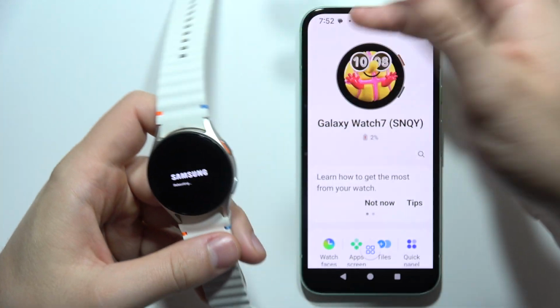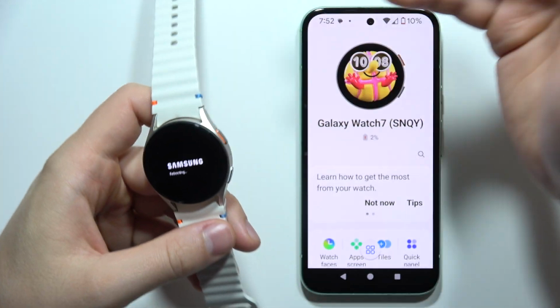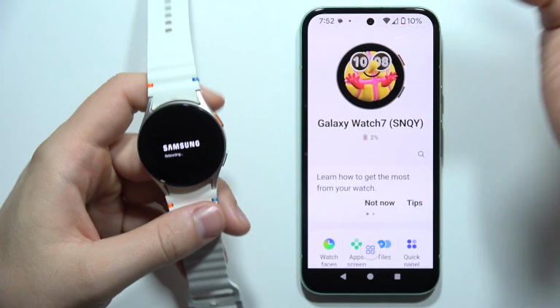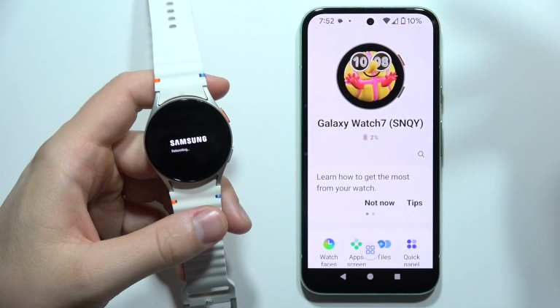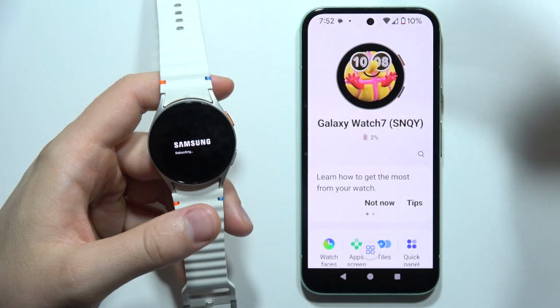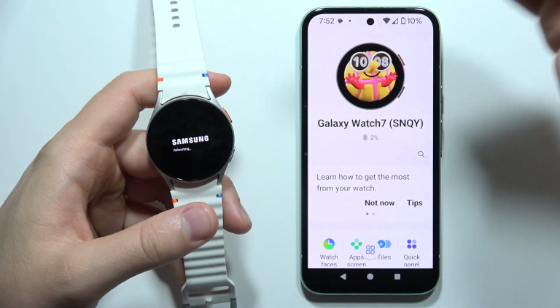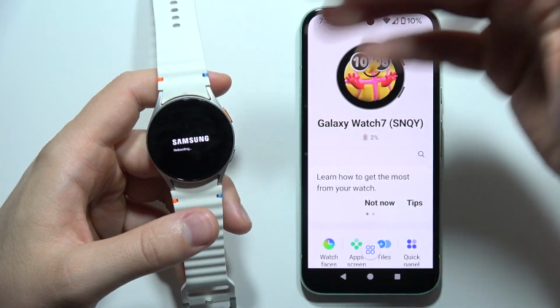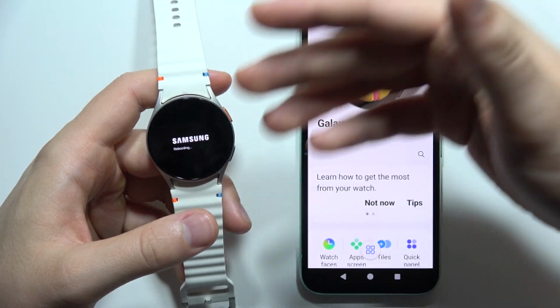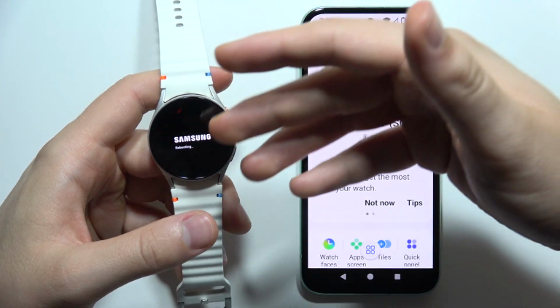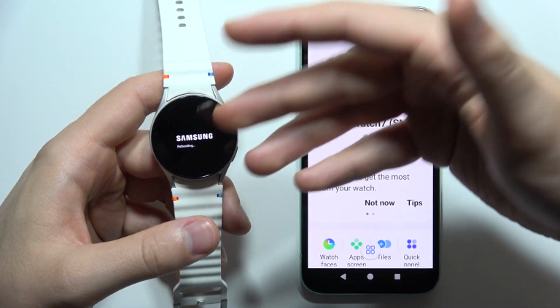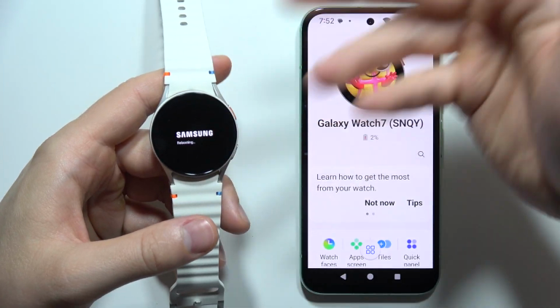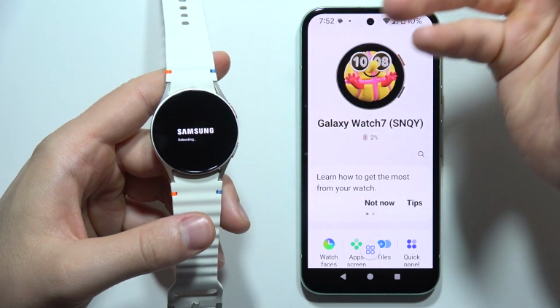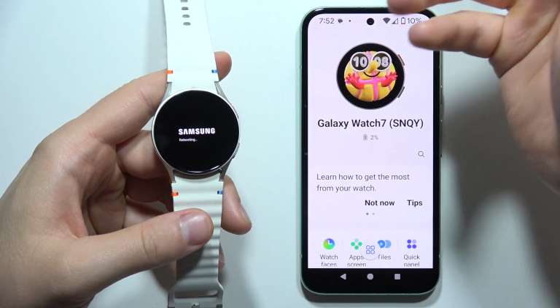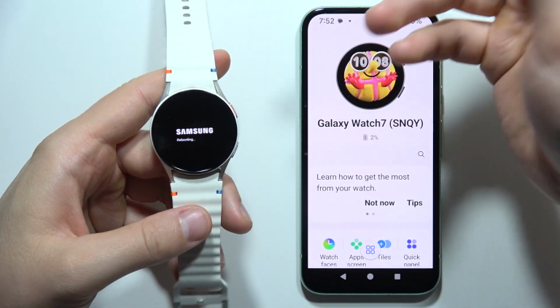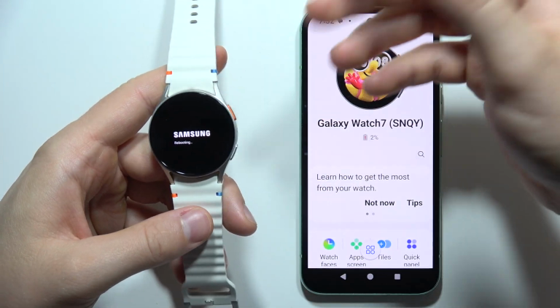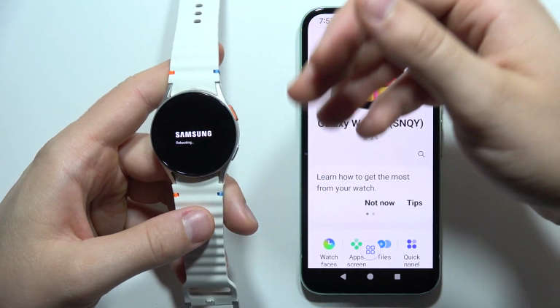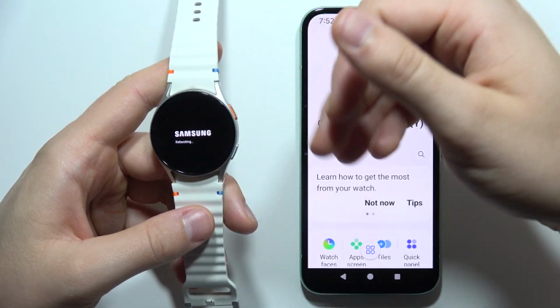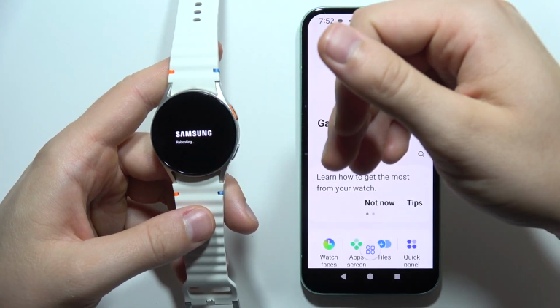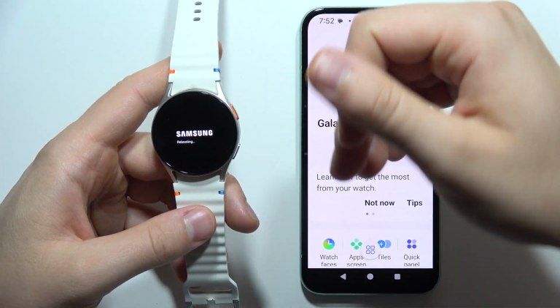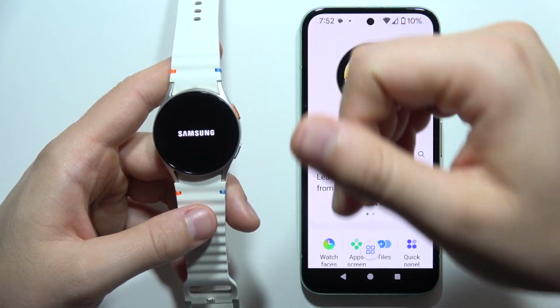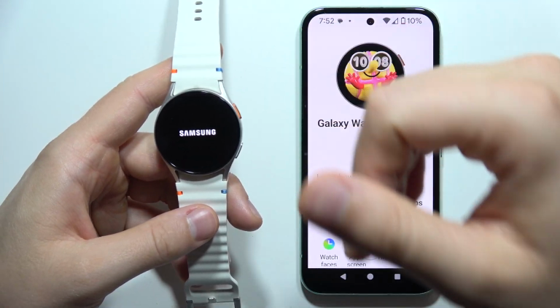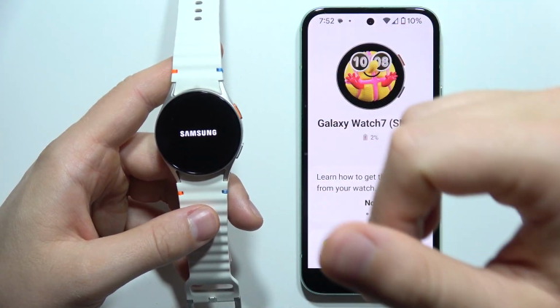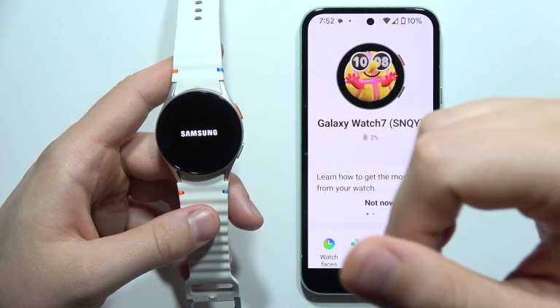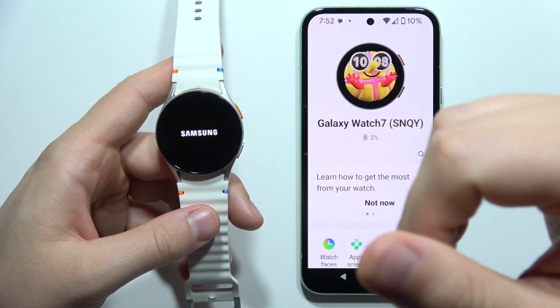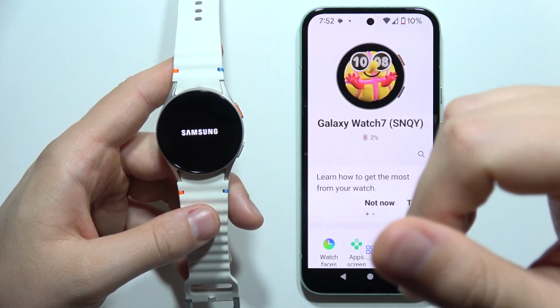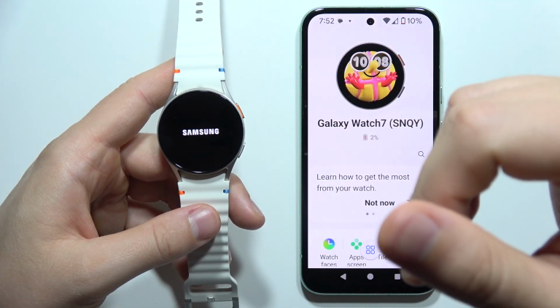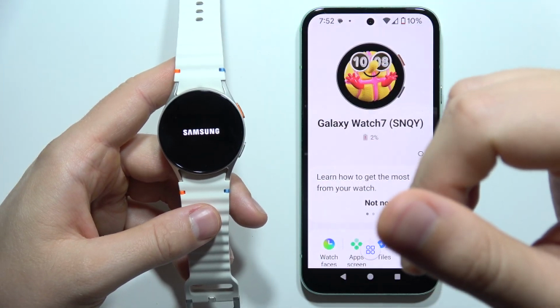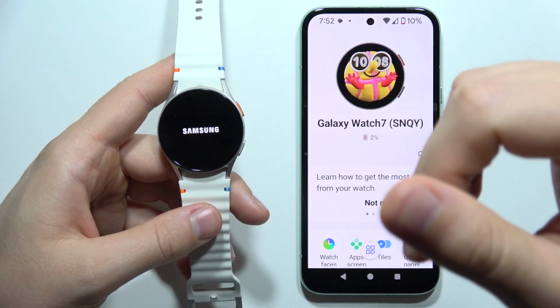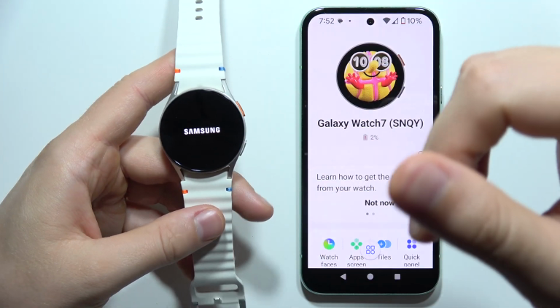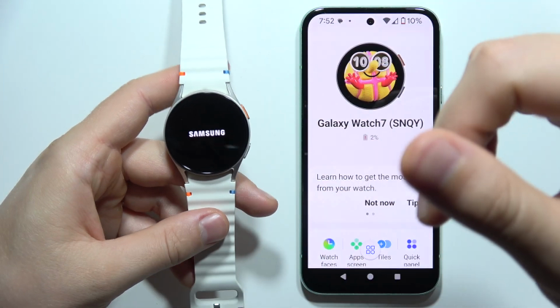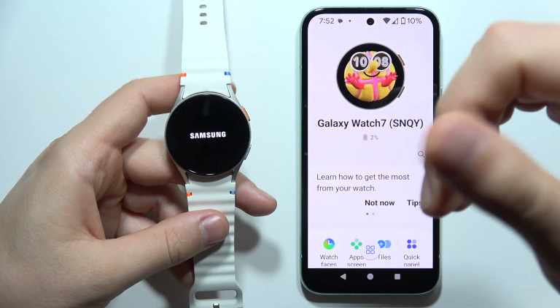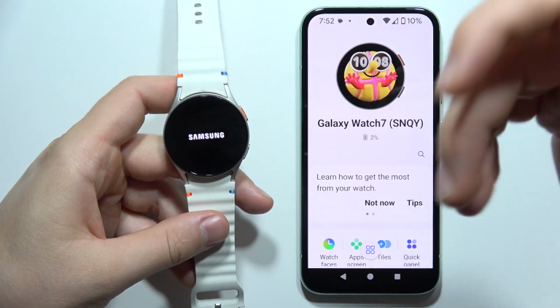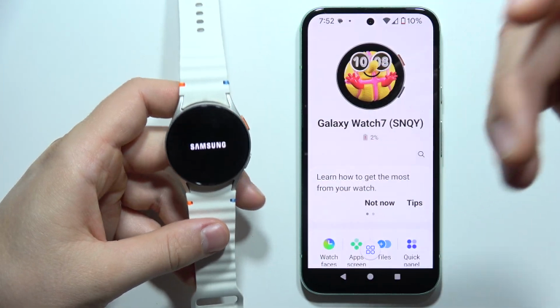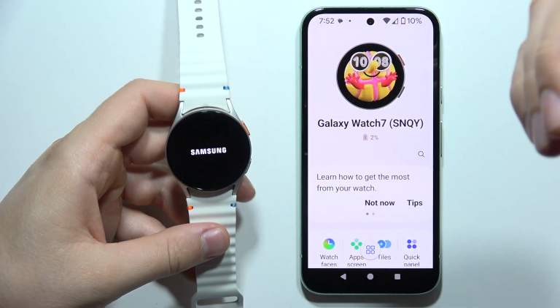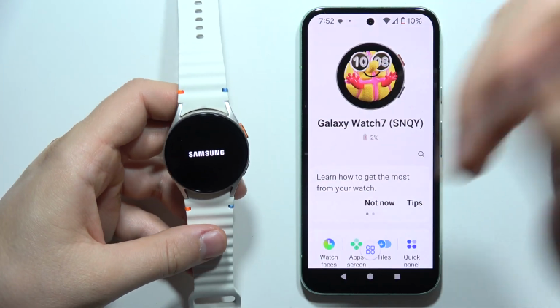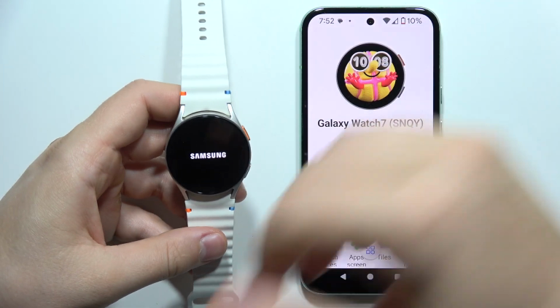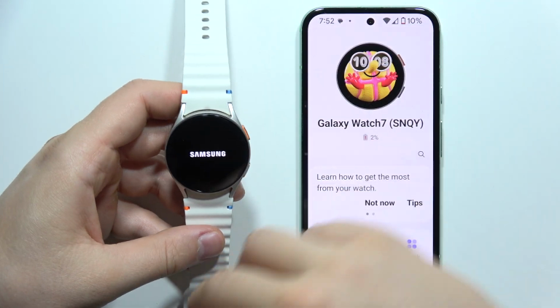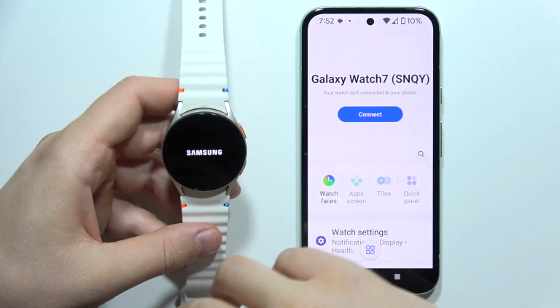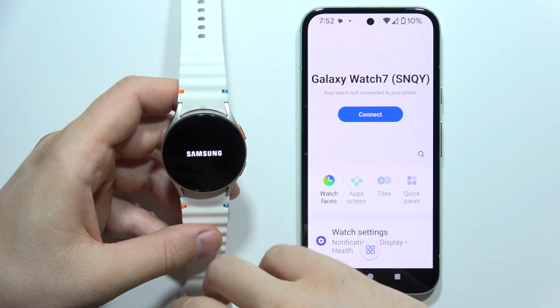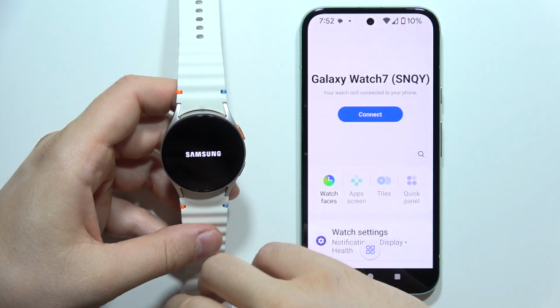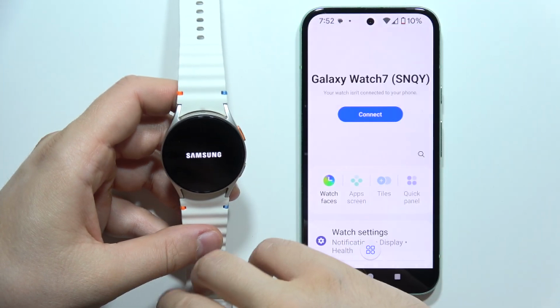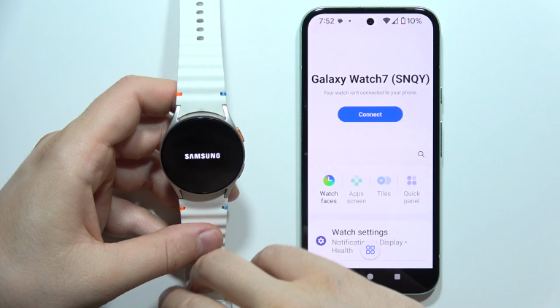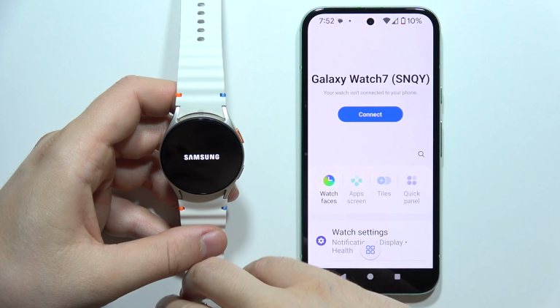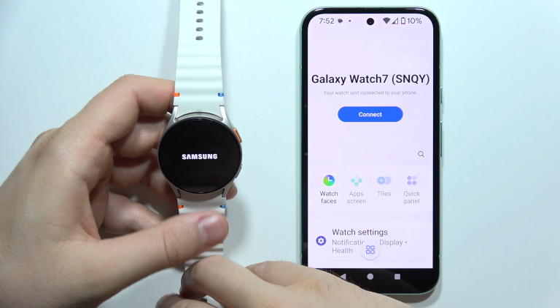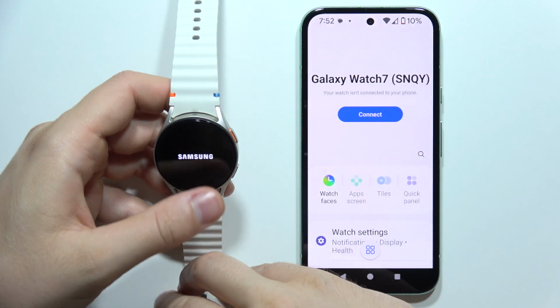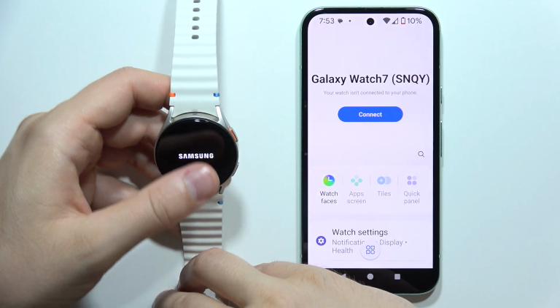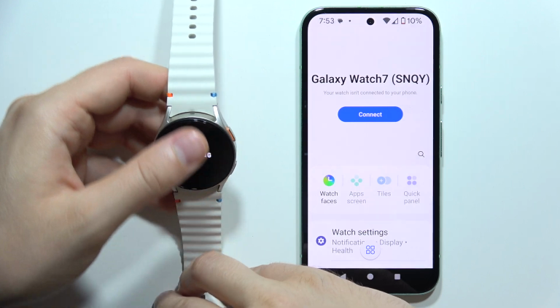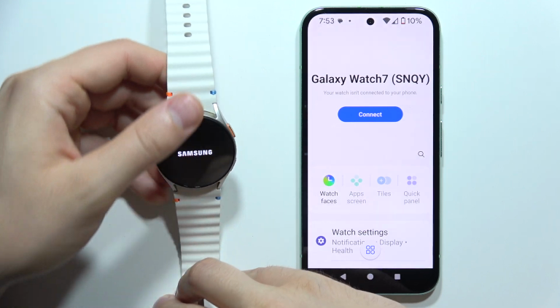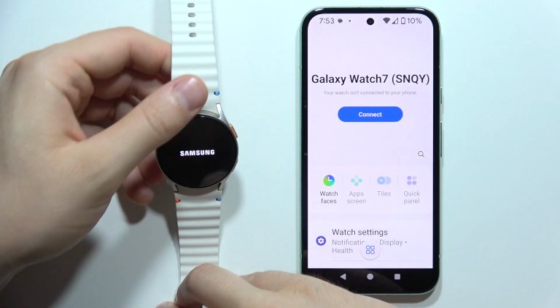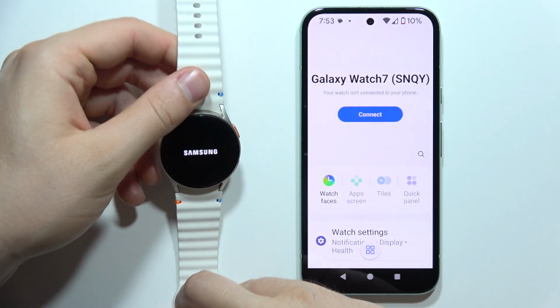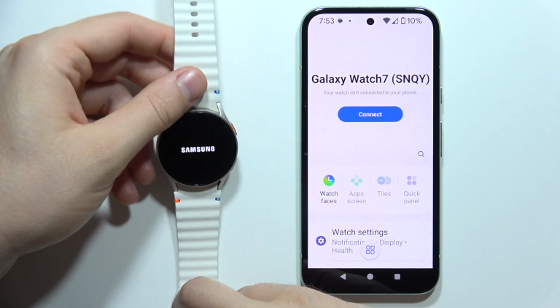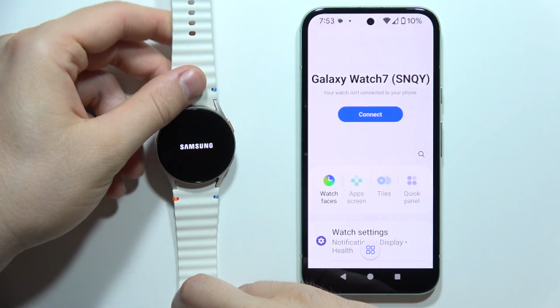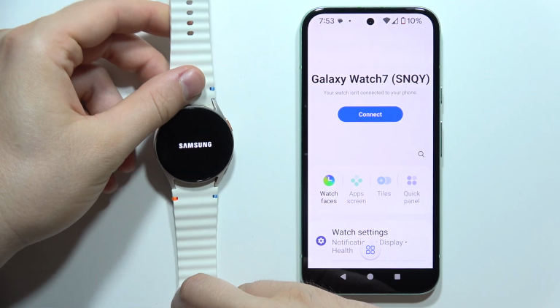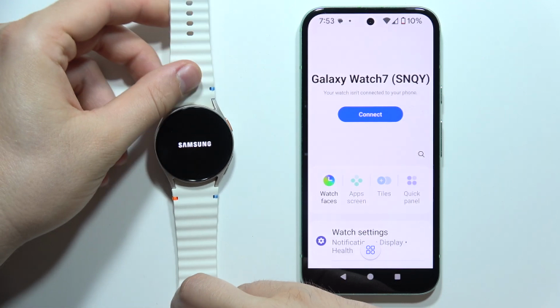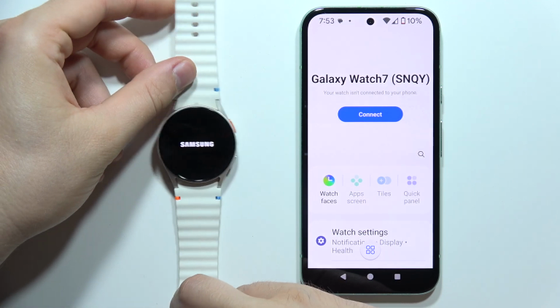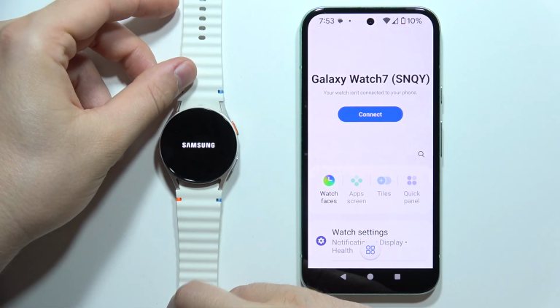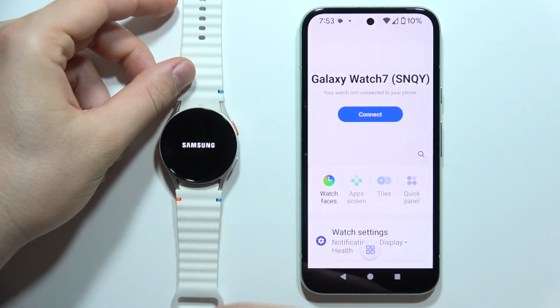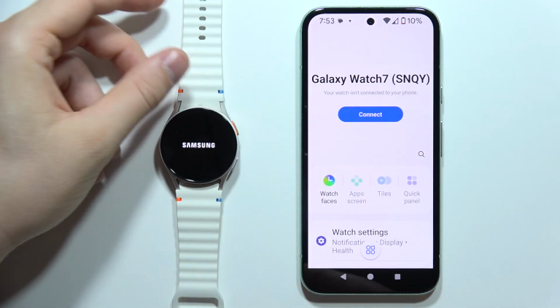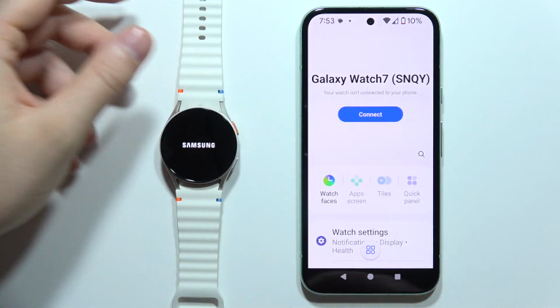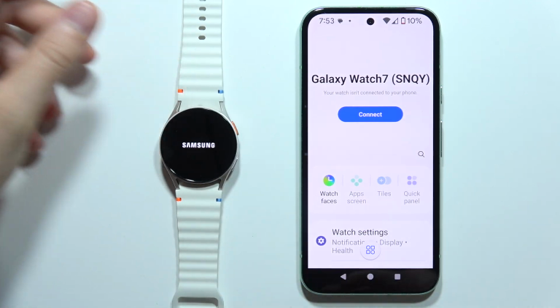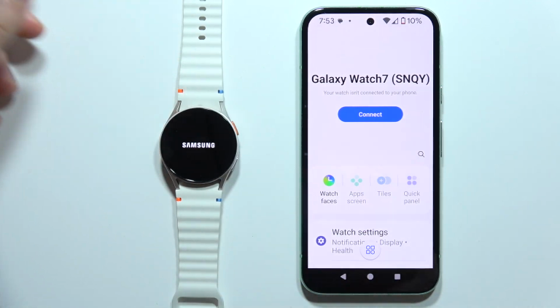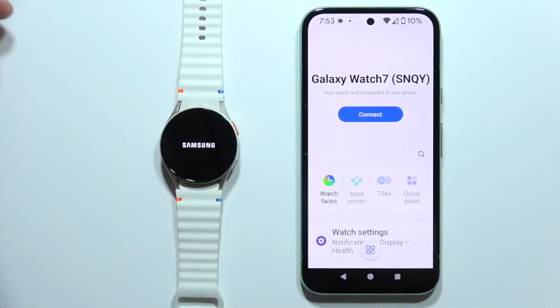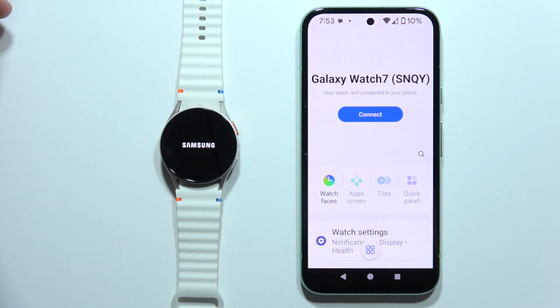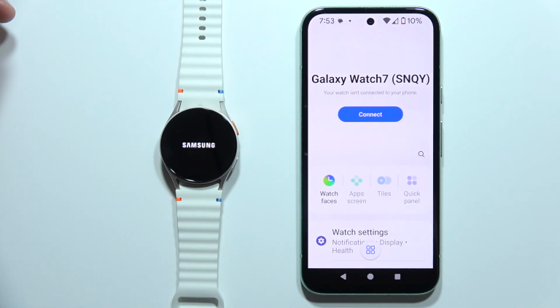The device will now be turned on one more time — and that's how it looks. Please subscribe to my channel.